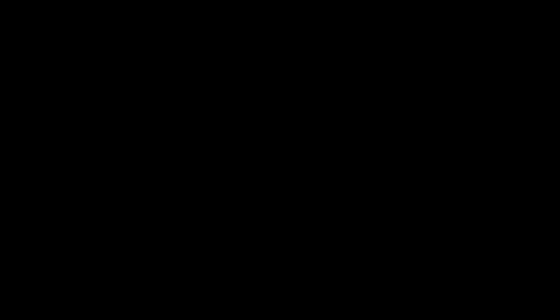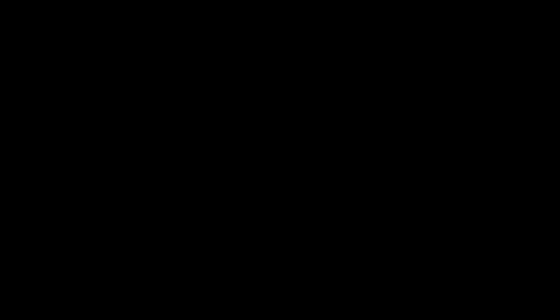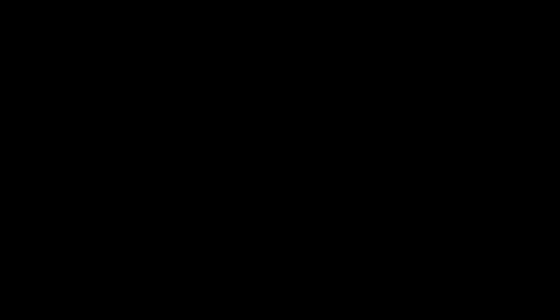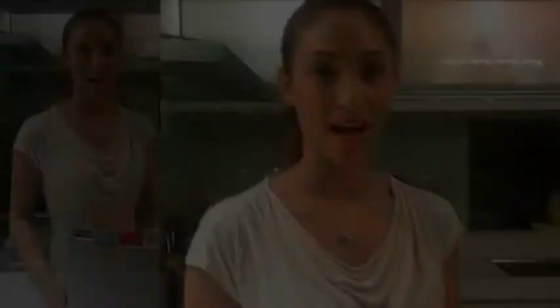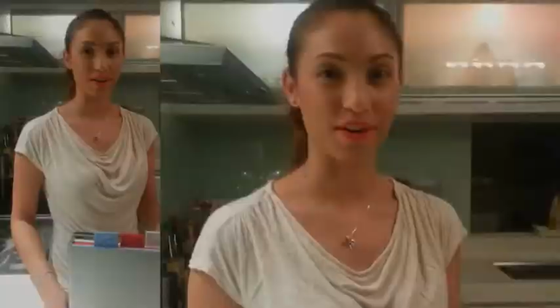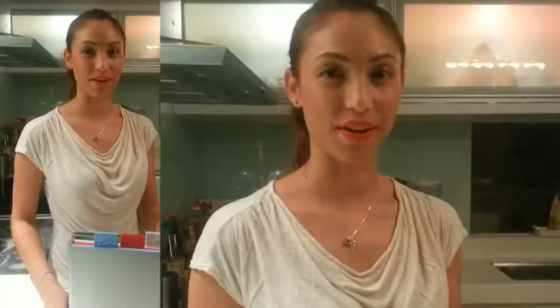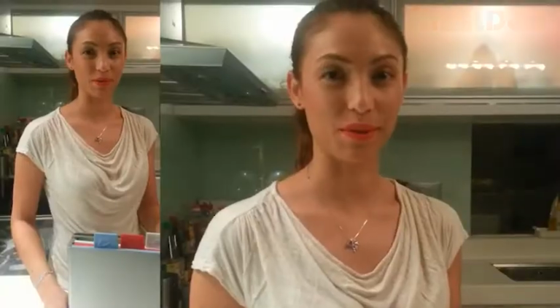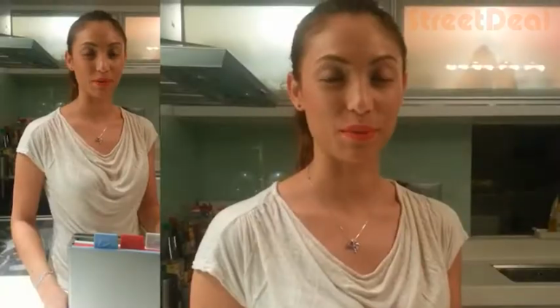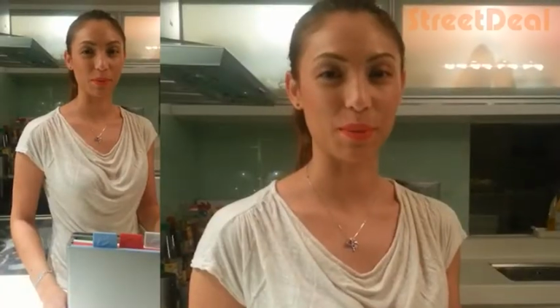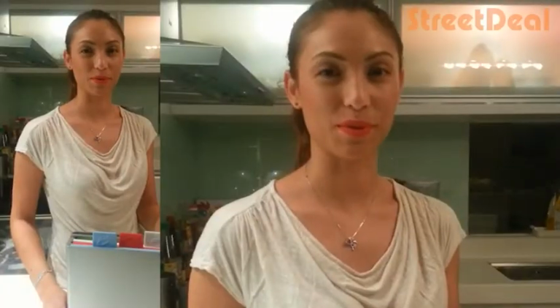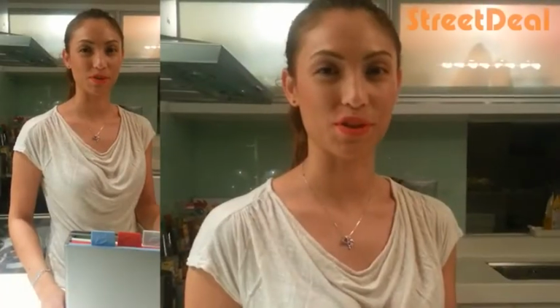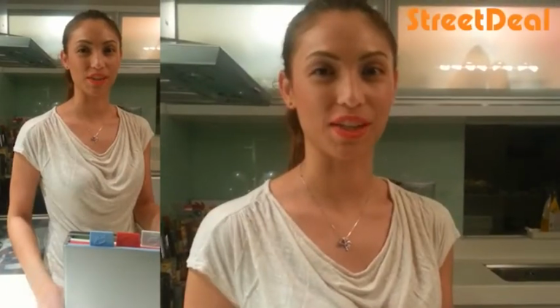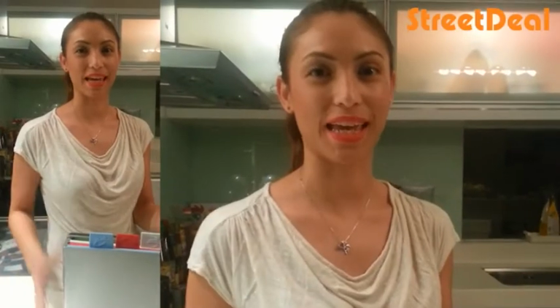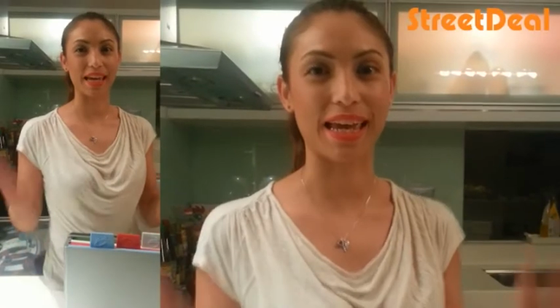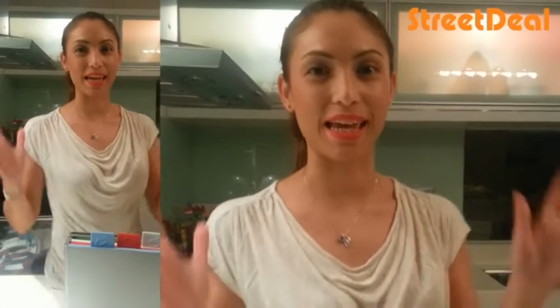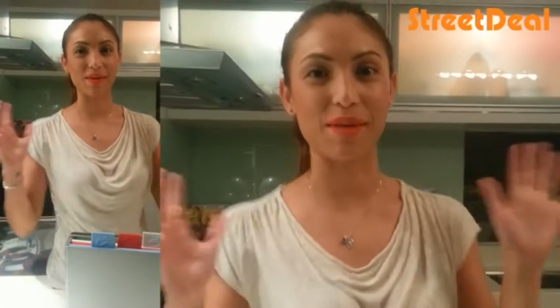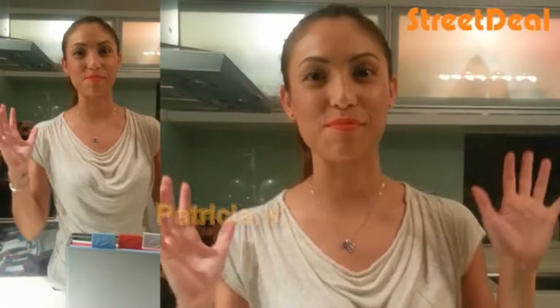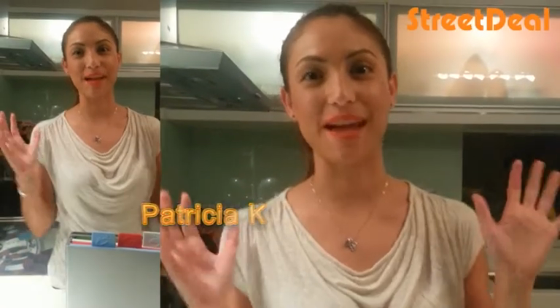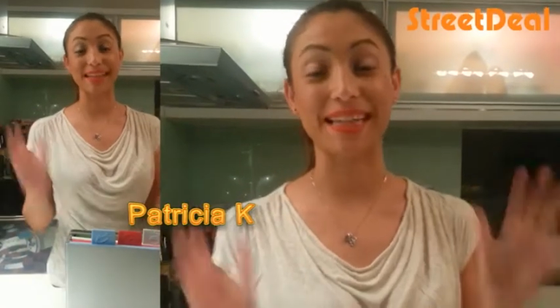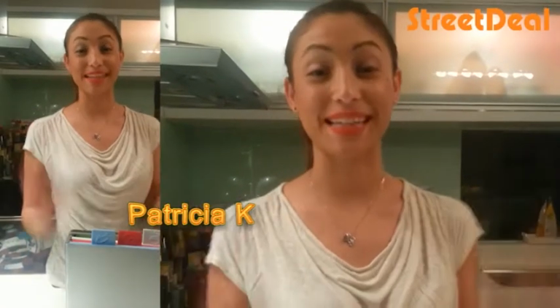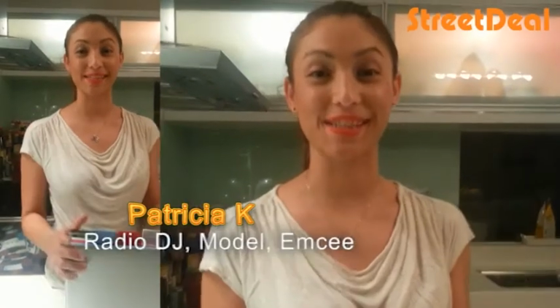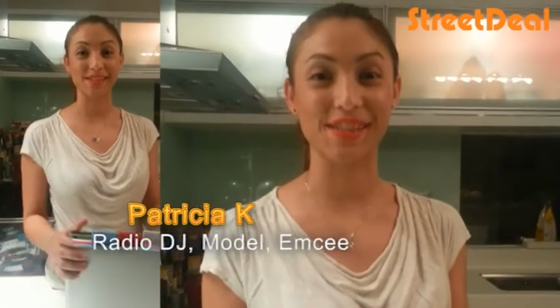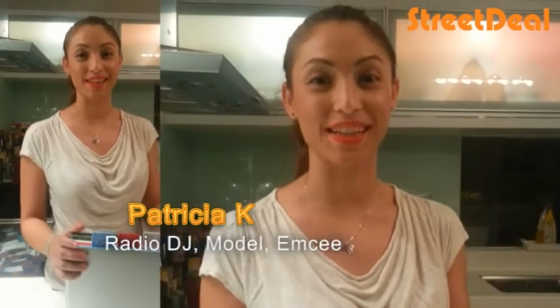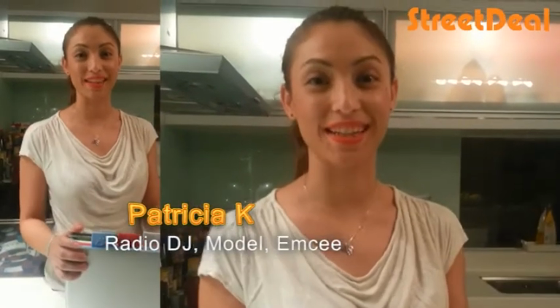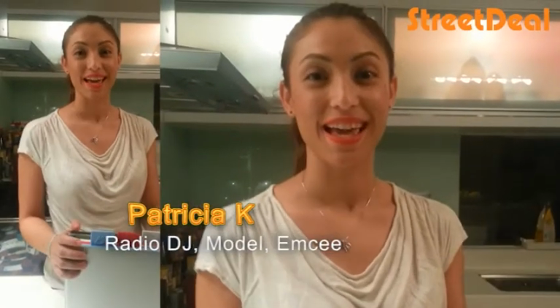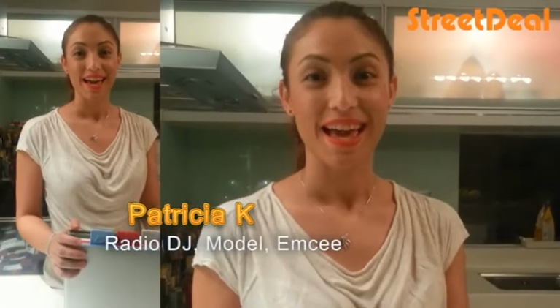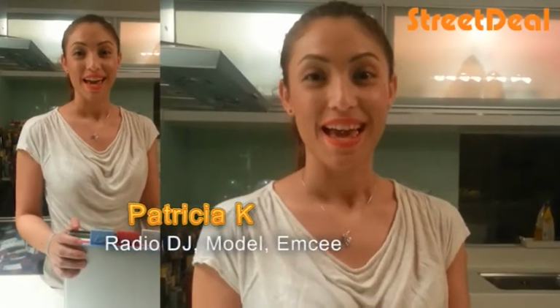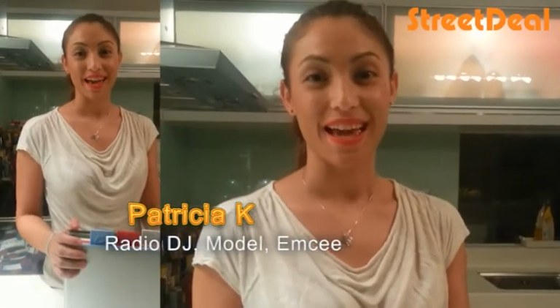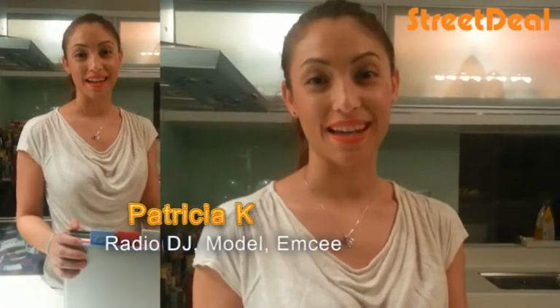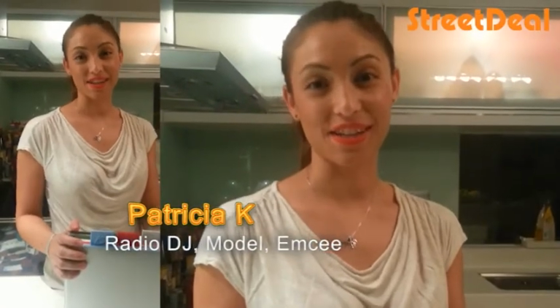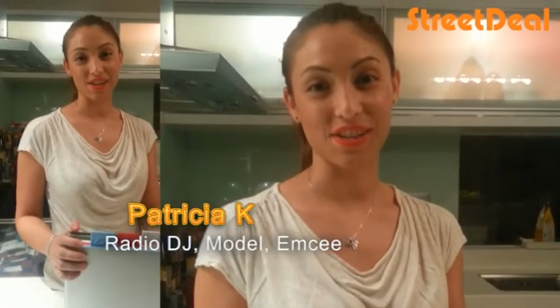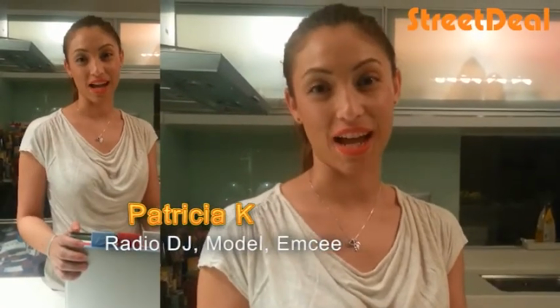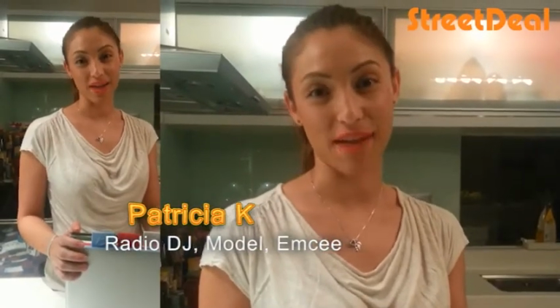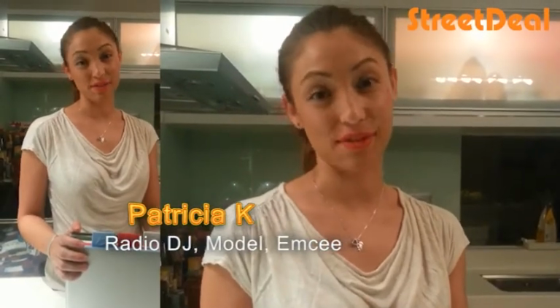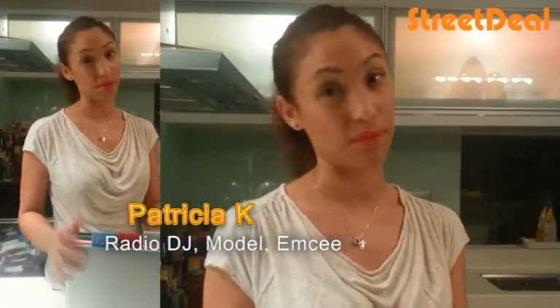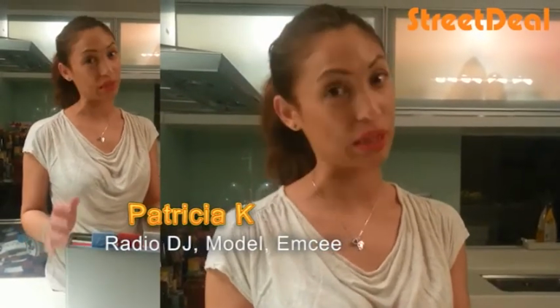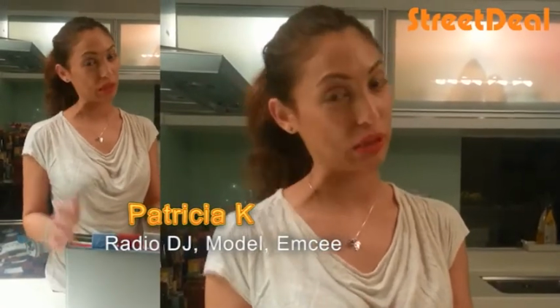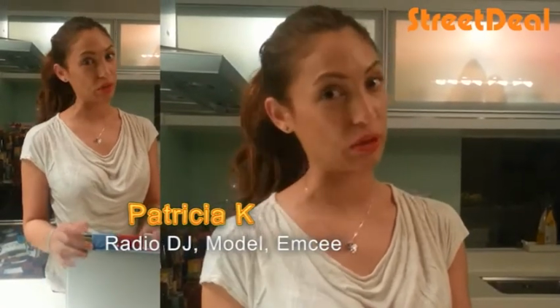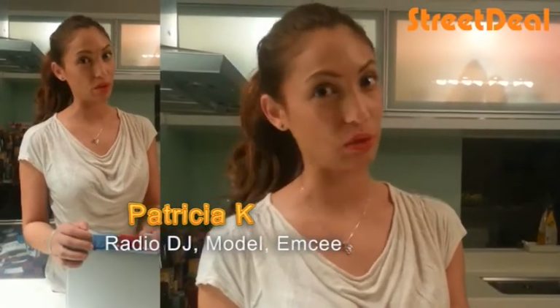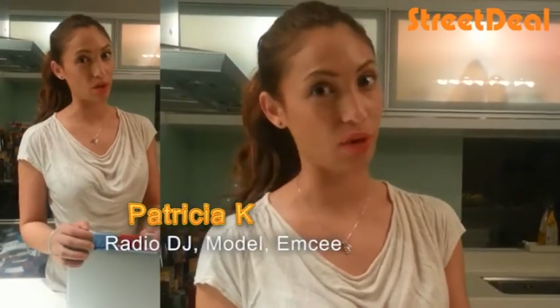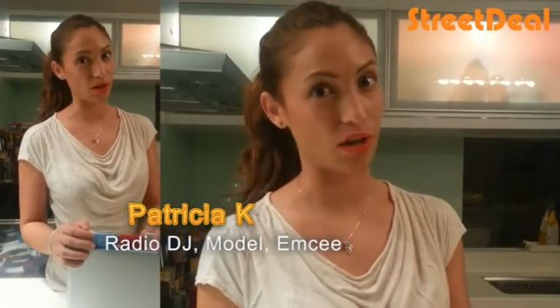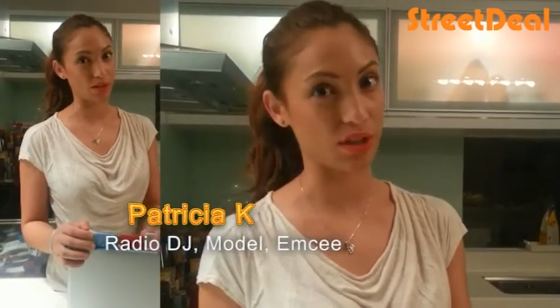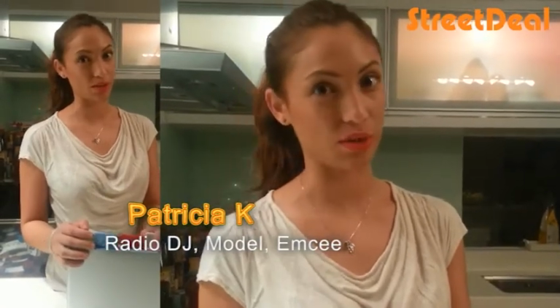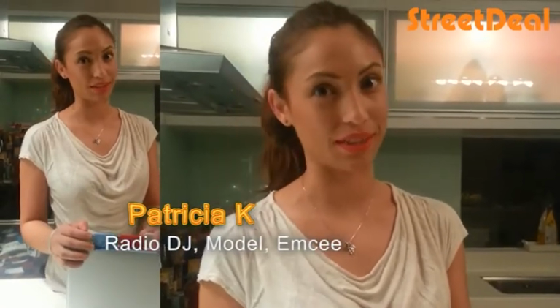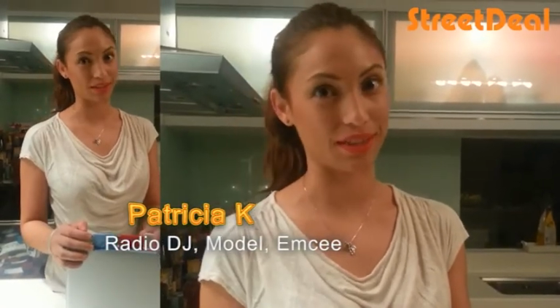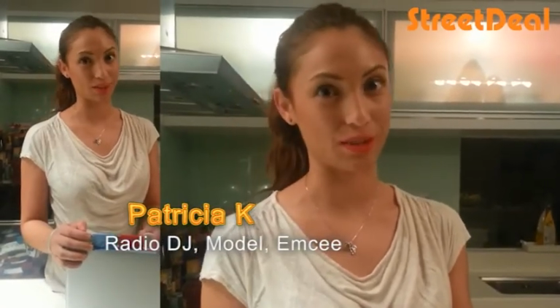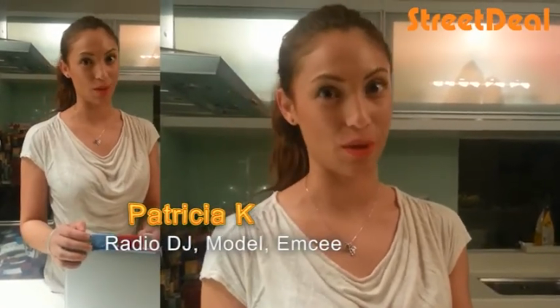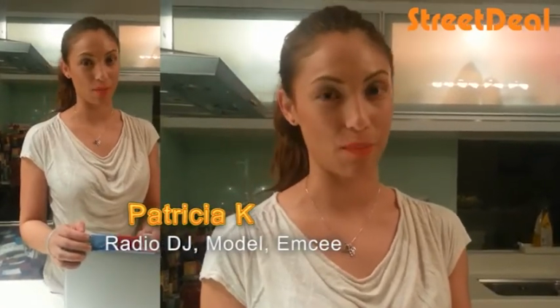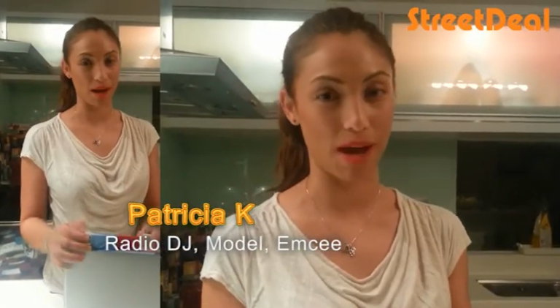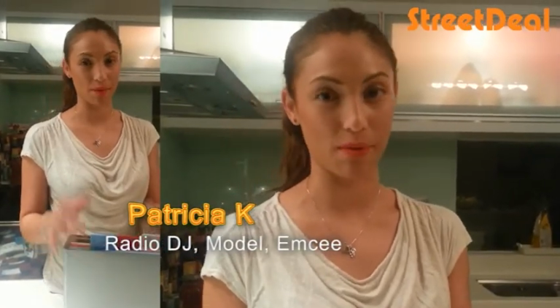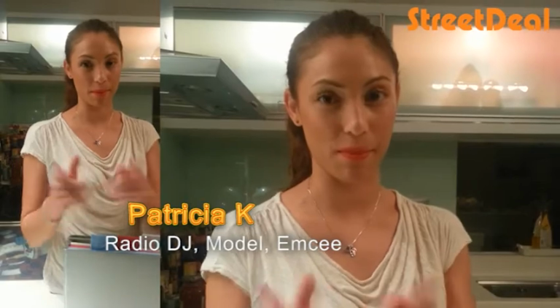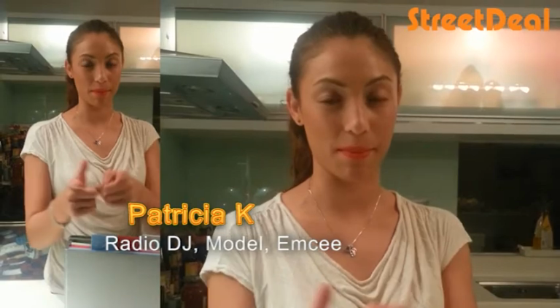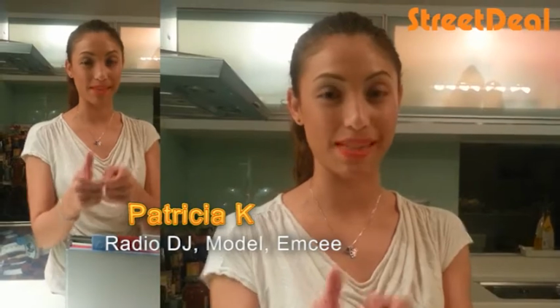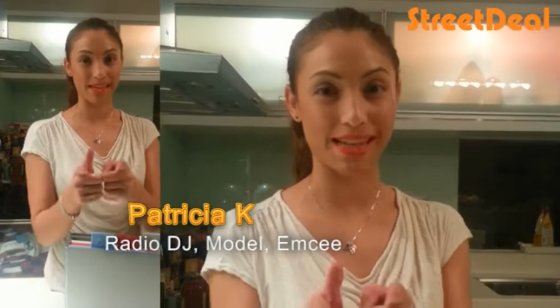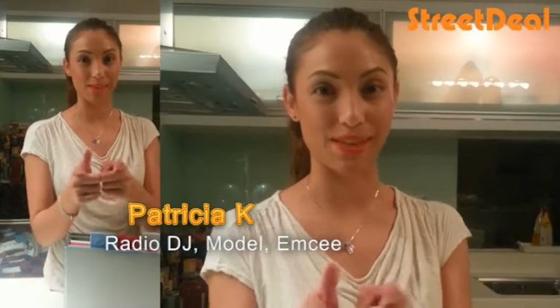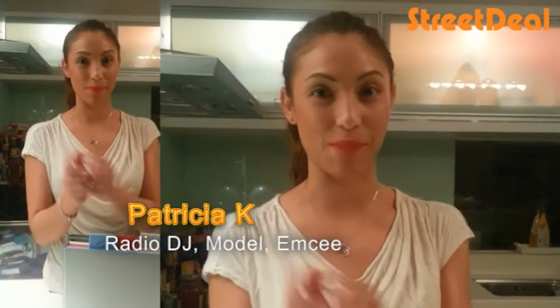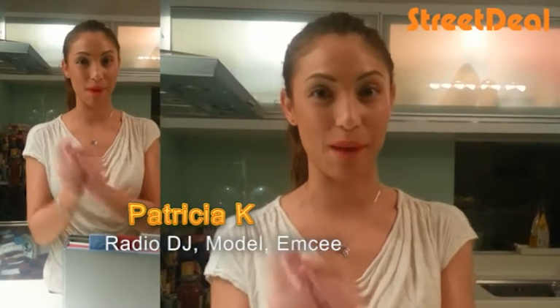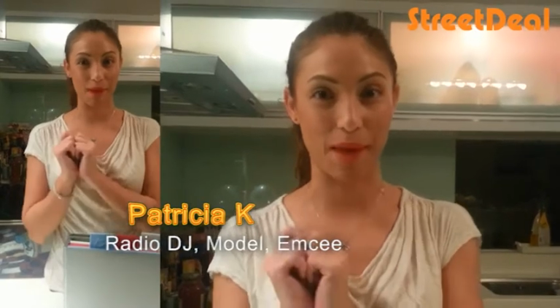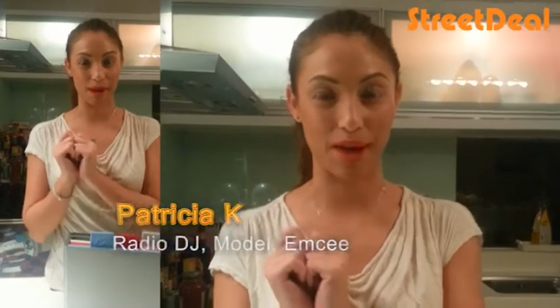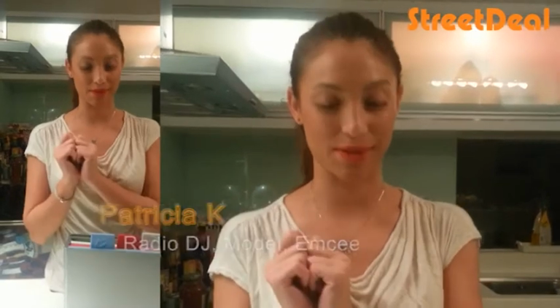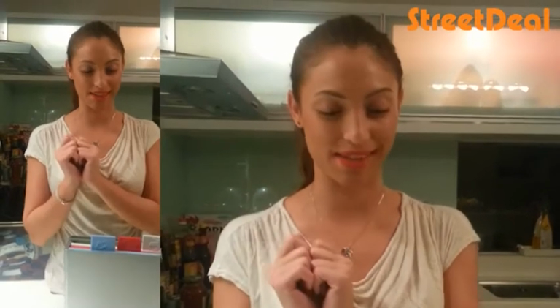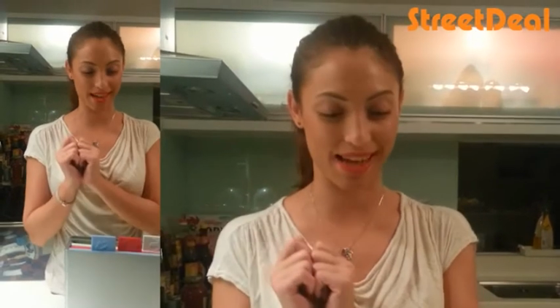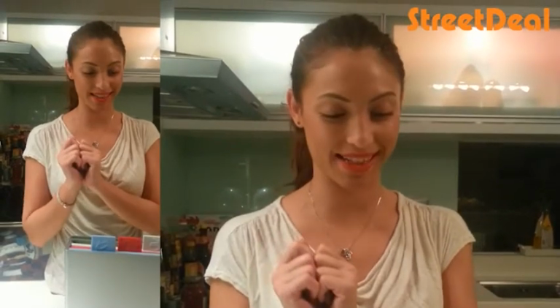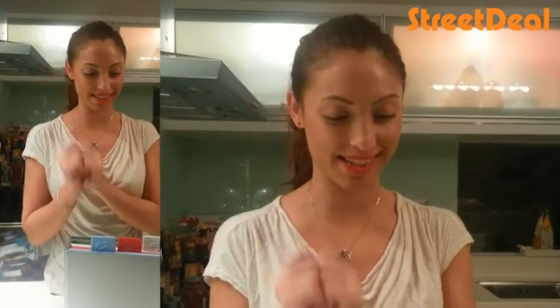Hi, you're here with me, Patricia Kaye, in my kitchen. And actually, I have something new on streakyall.my. Remember to head to my microsite.